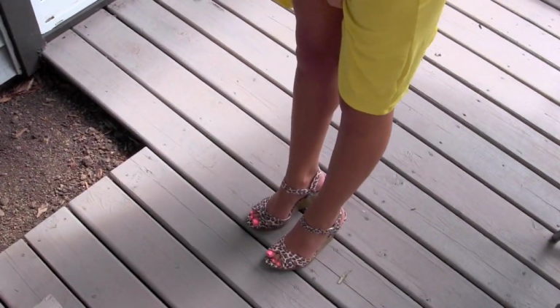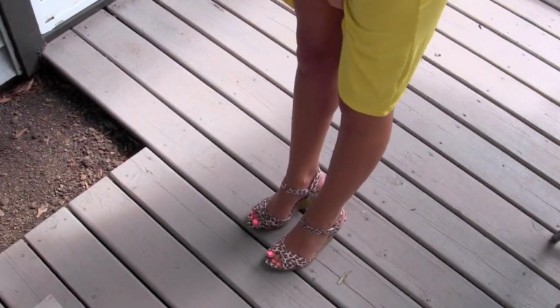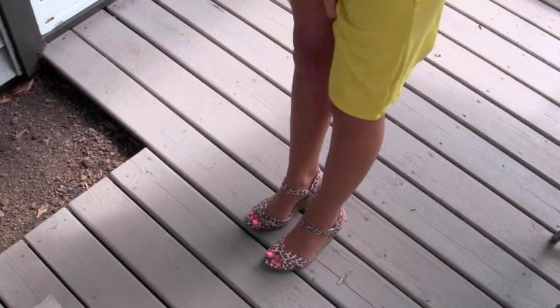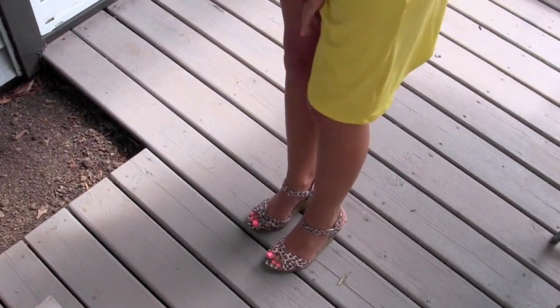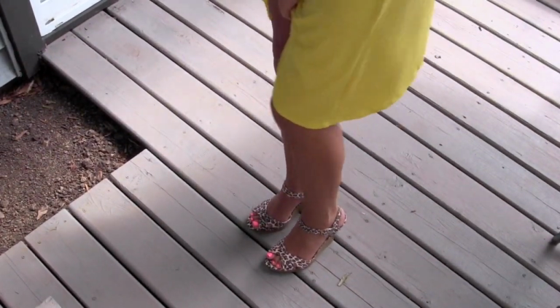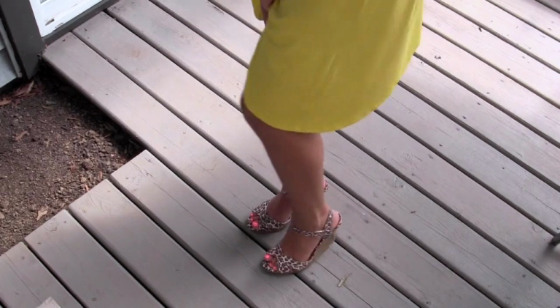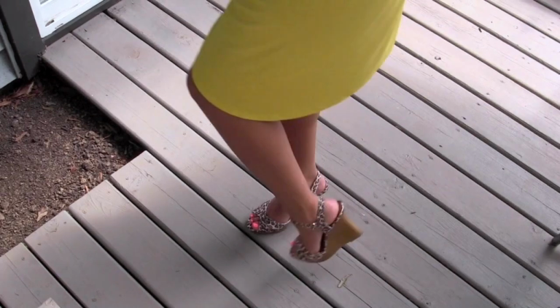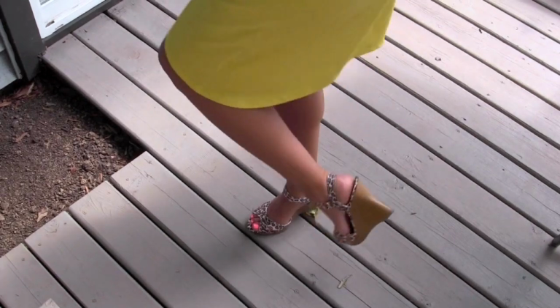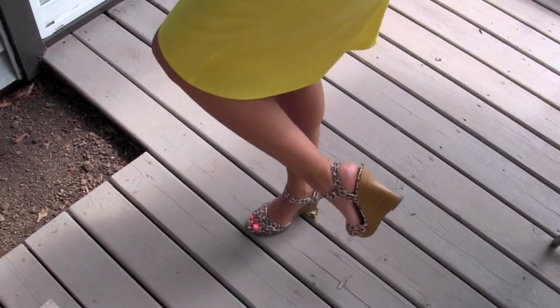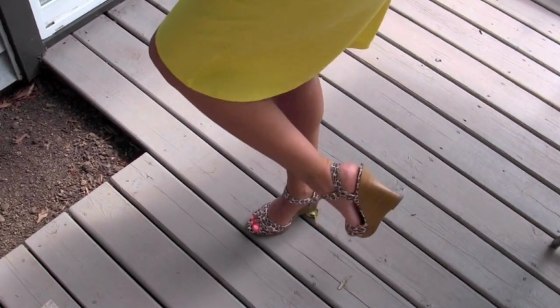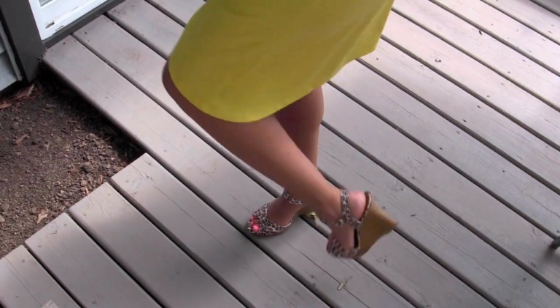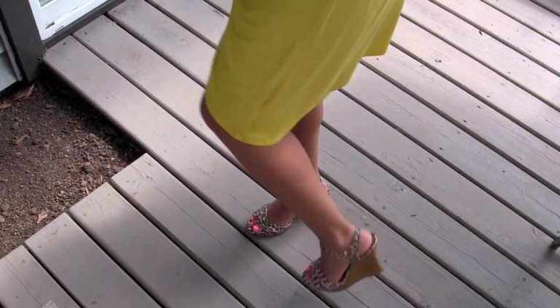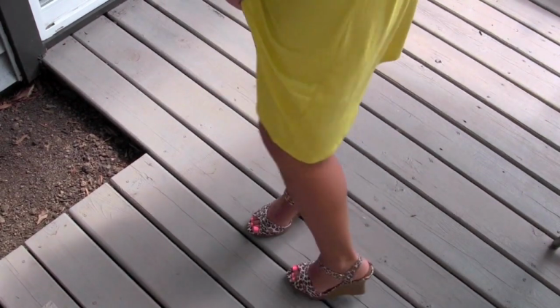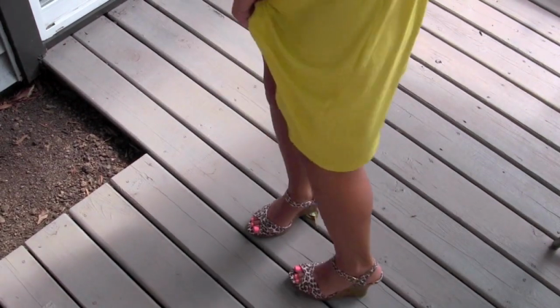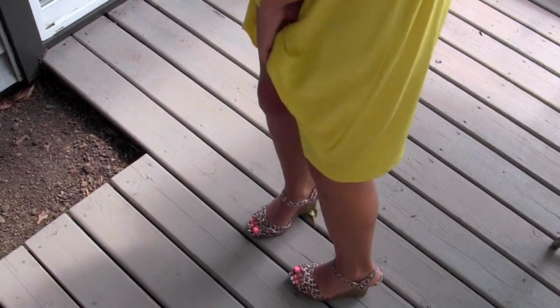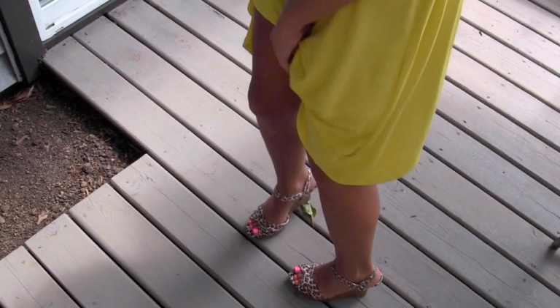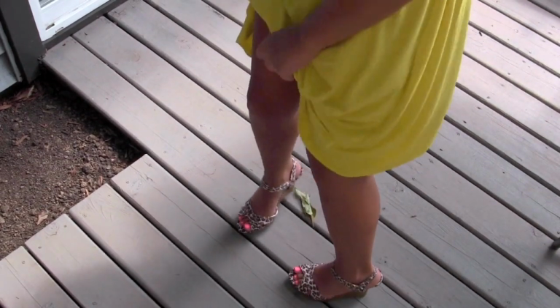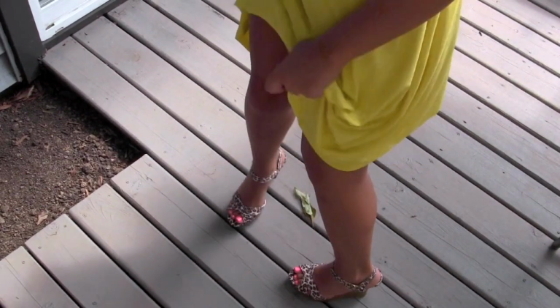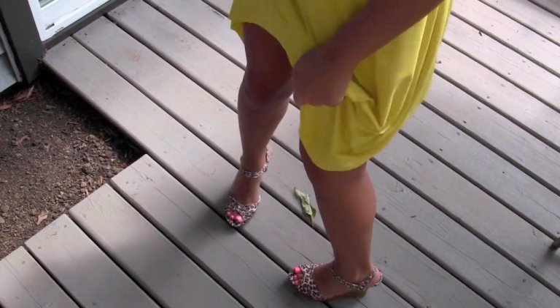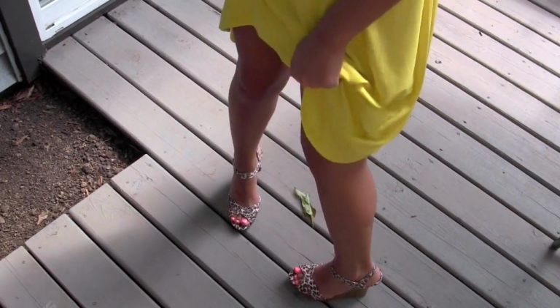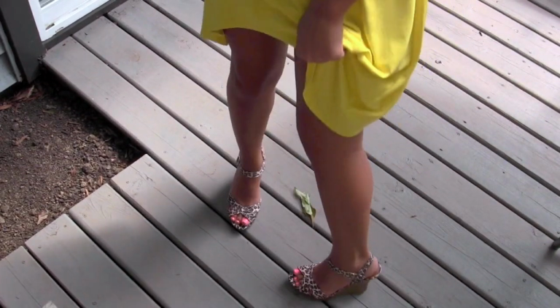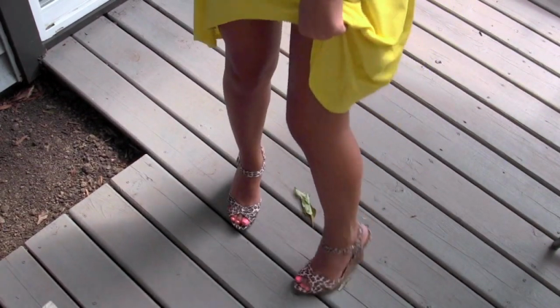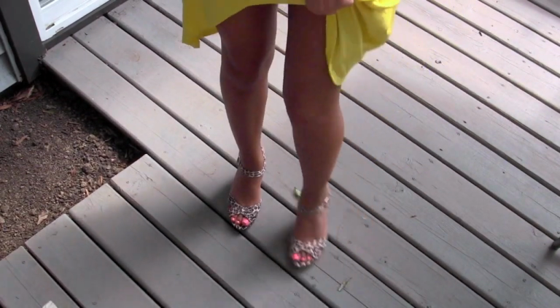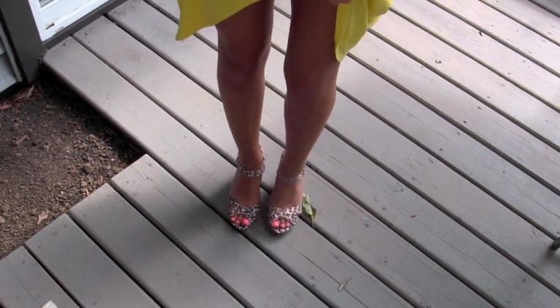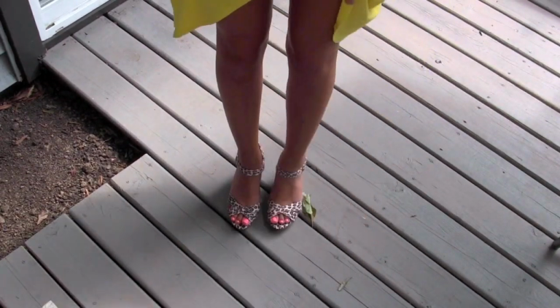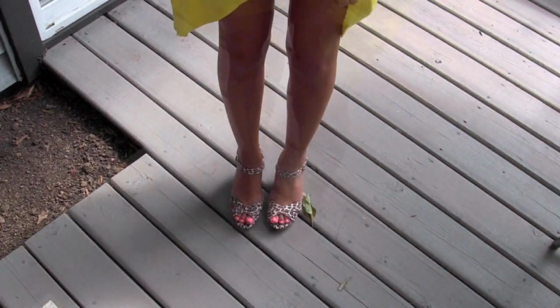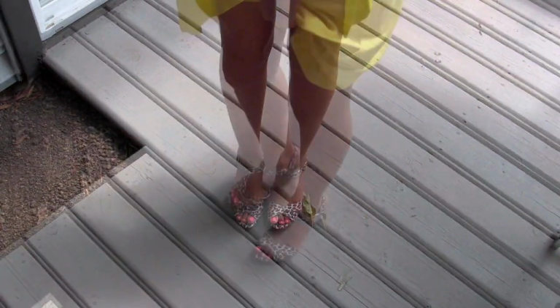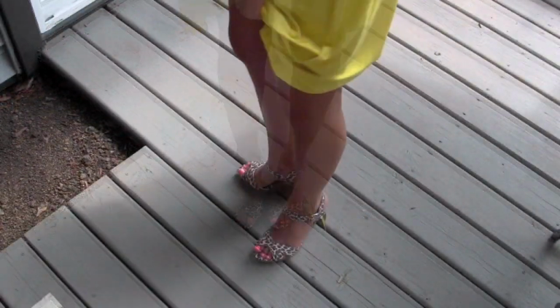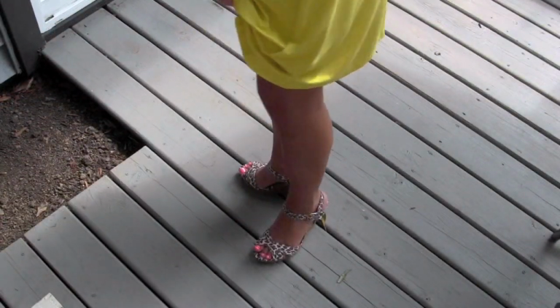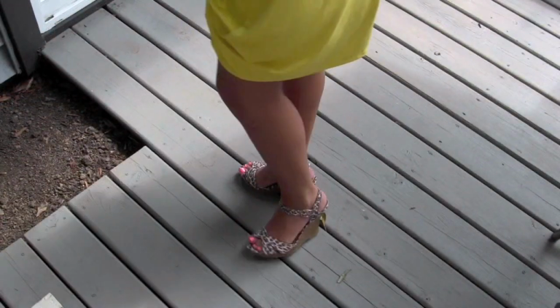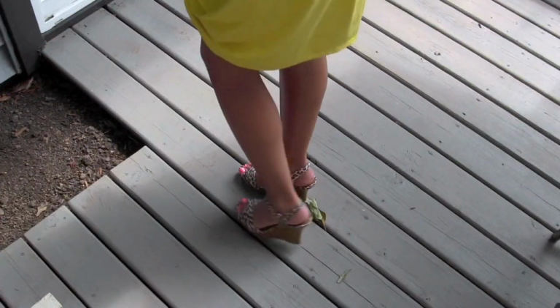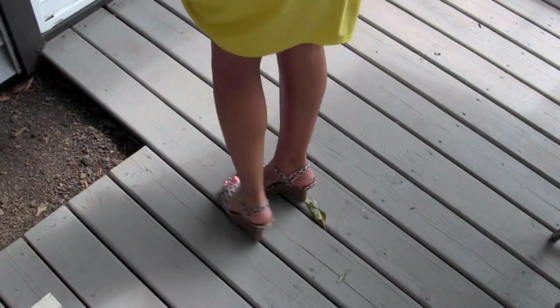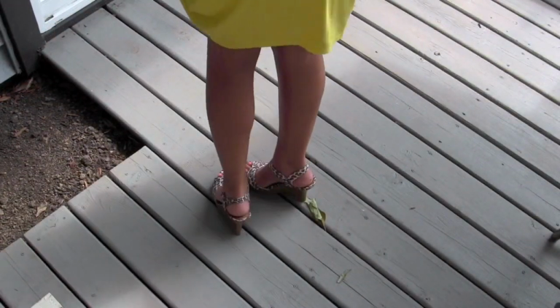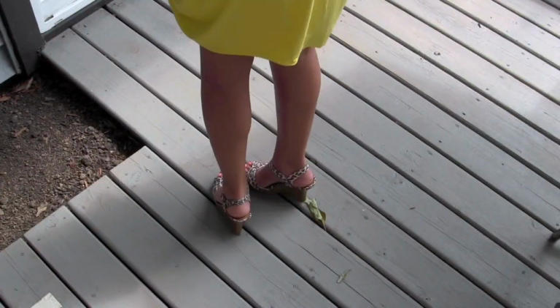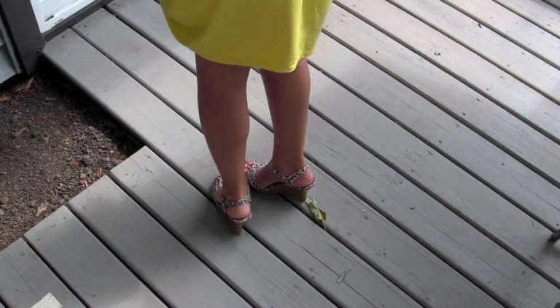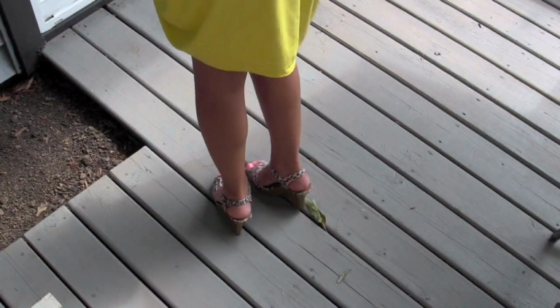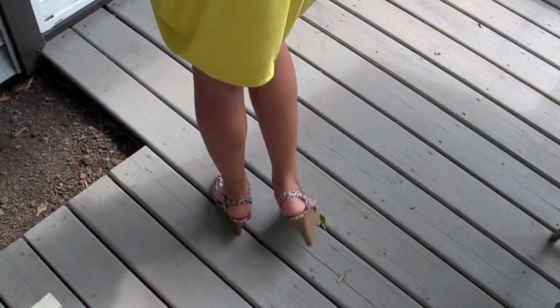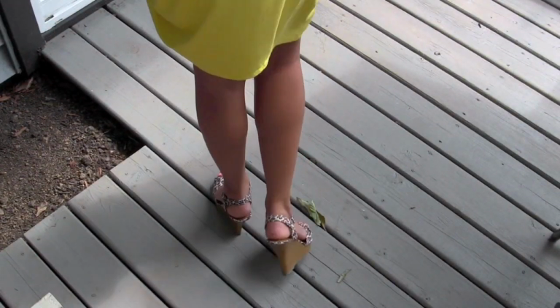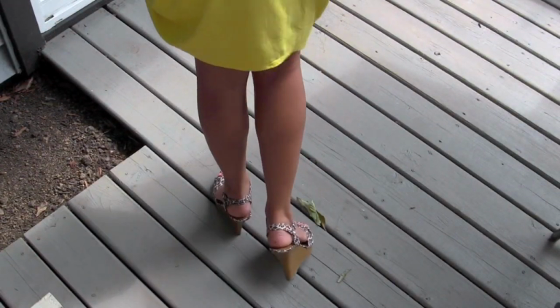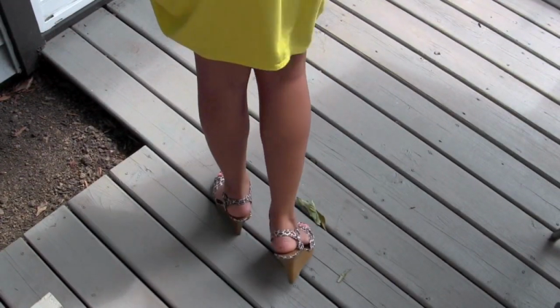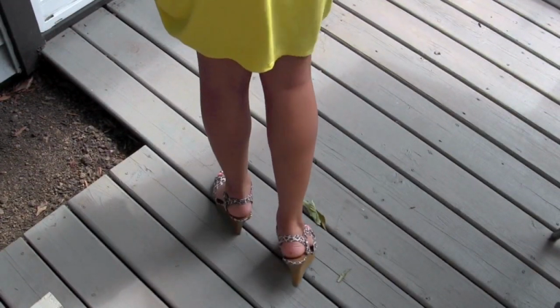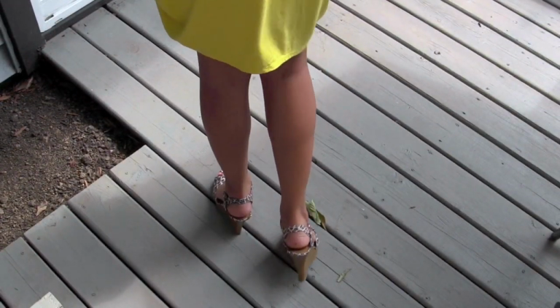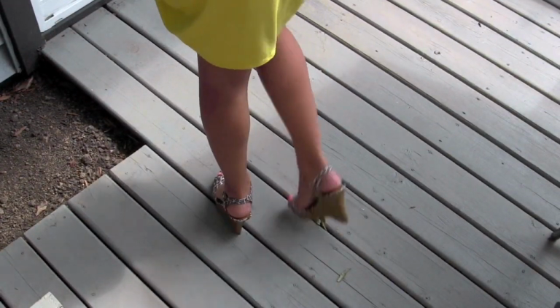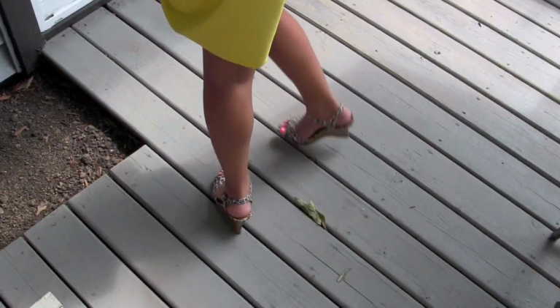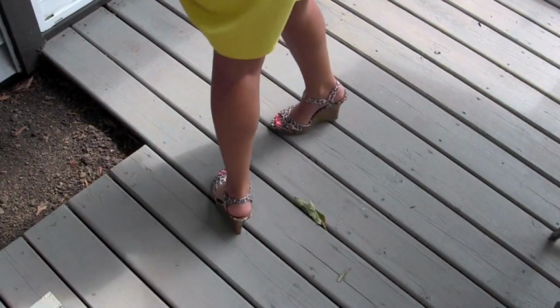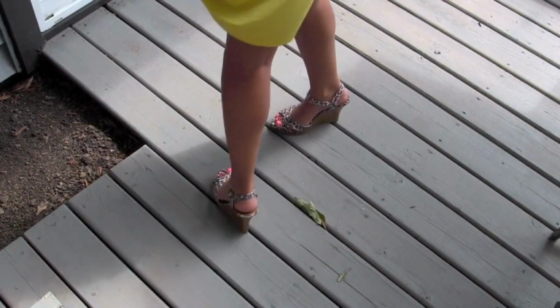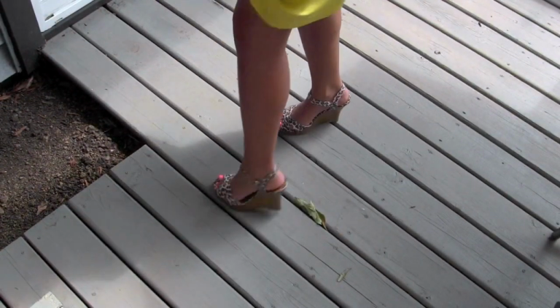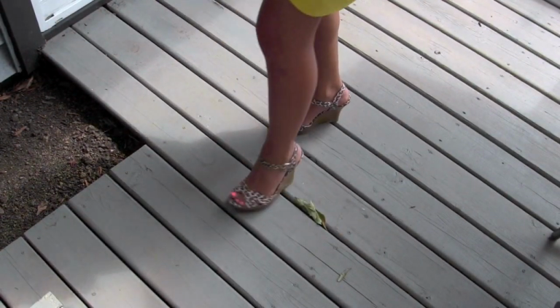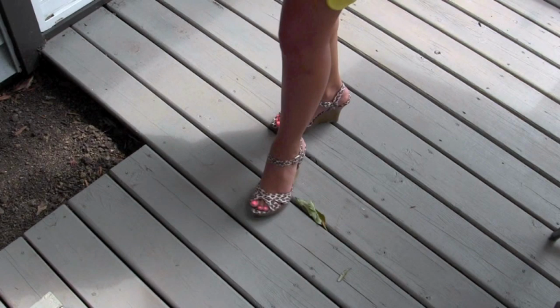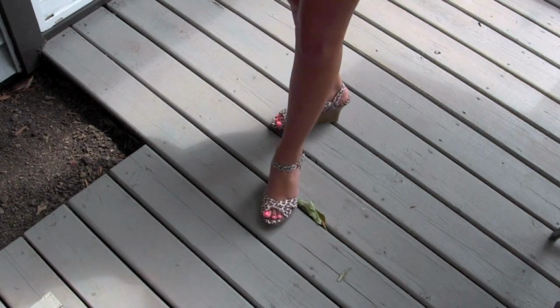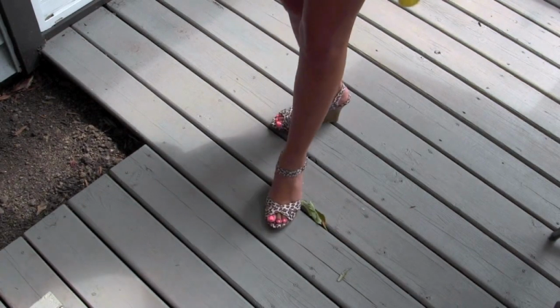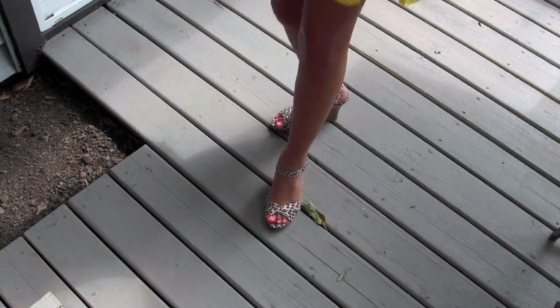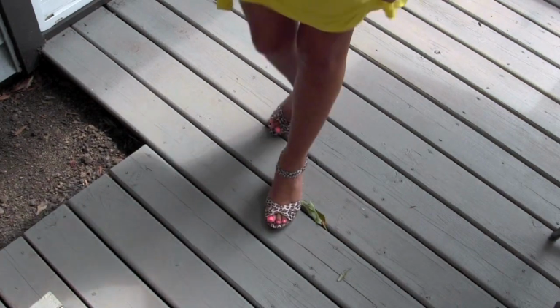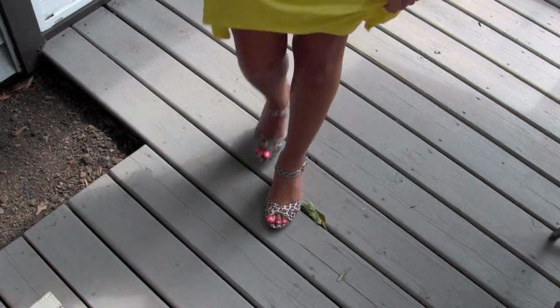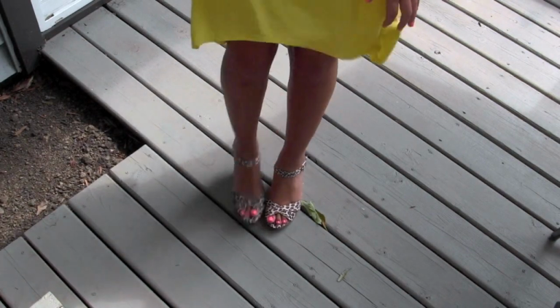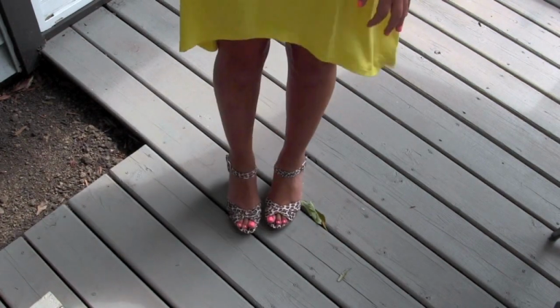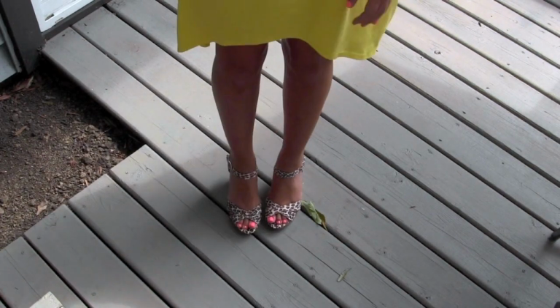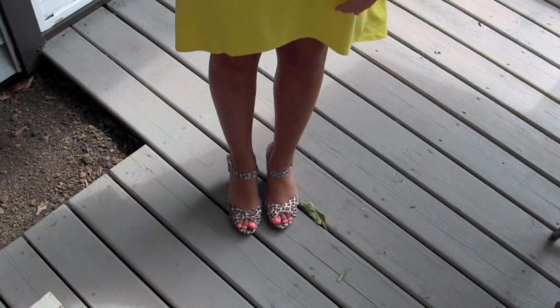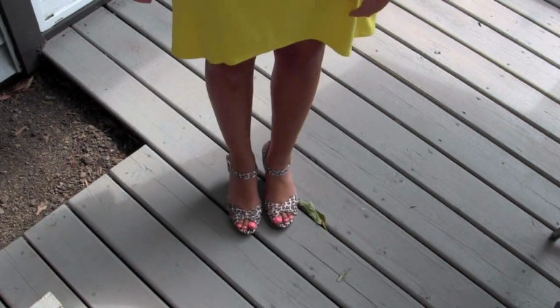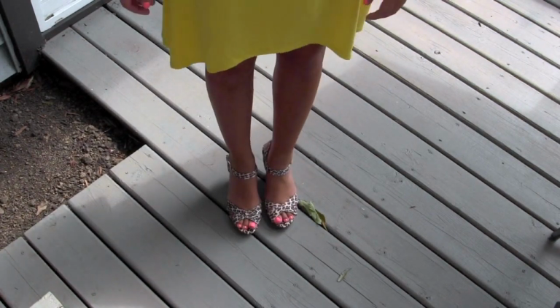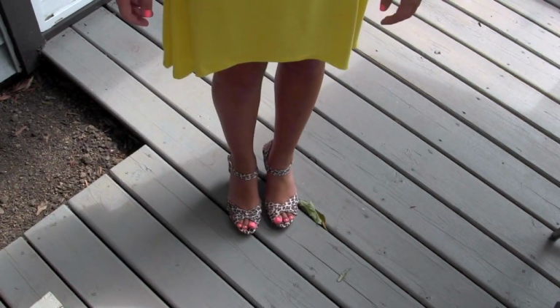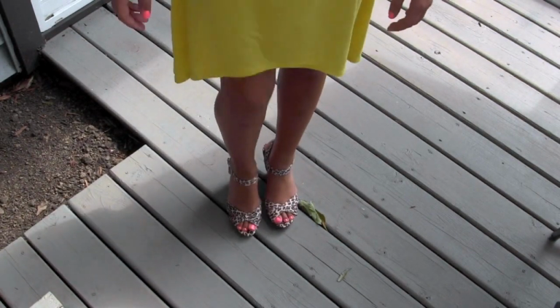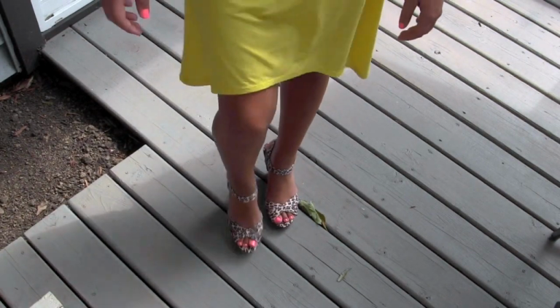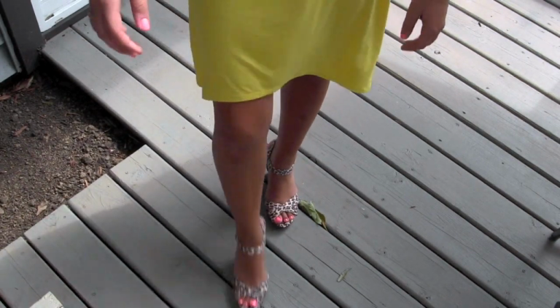For my shoes, a fun little accent — they are leopard wedges and I got them from Old Navy. They're really cute and affordable; I think they're around $20.